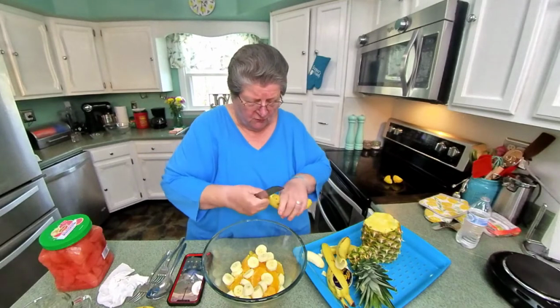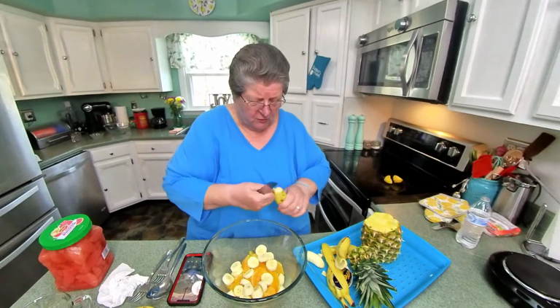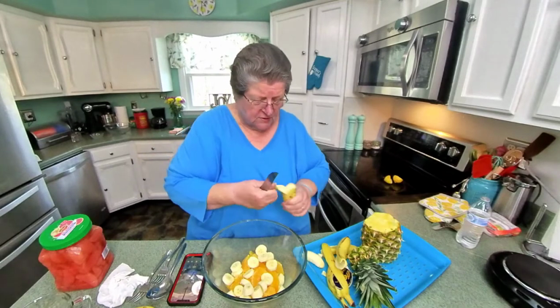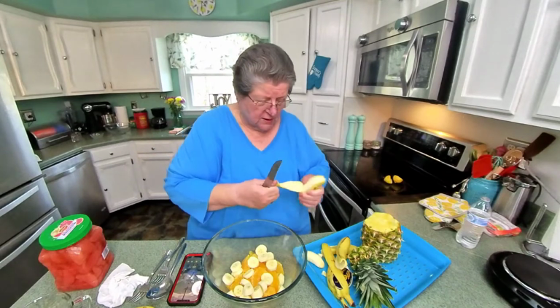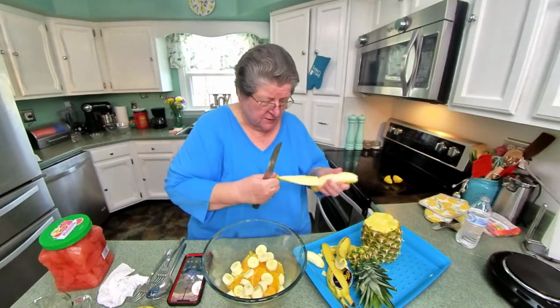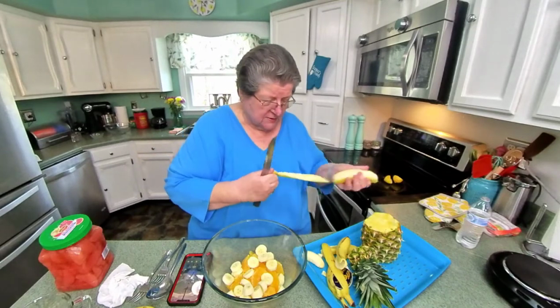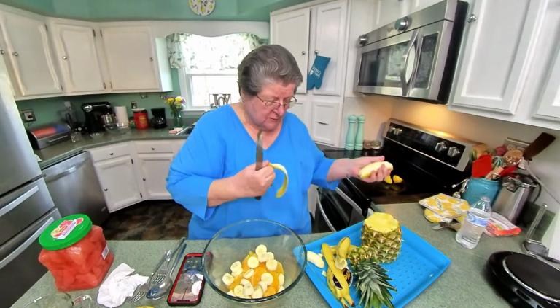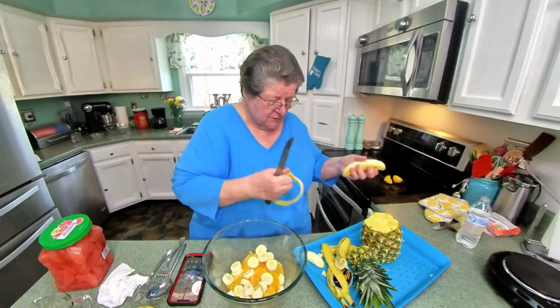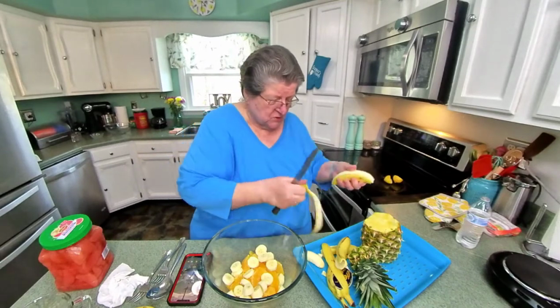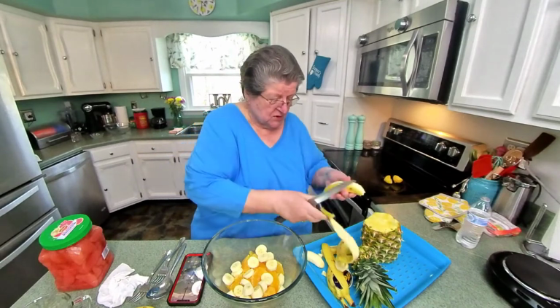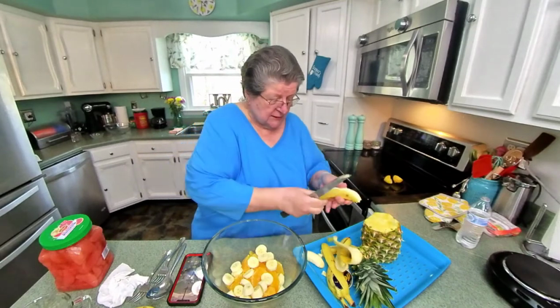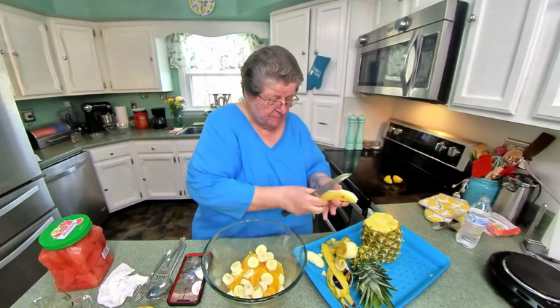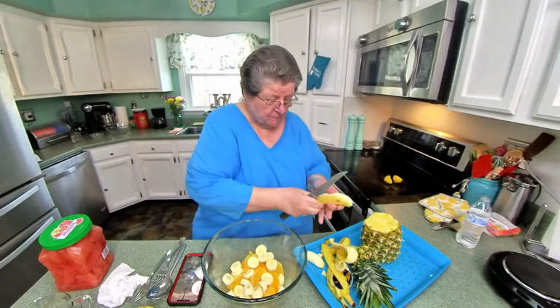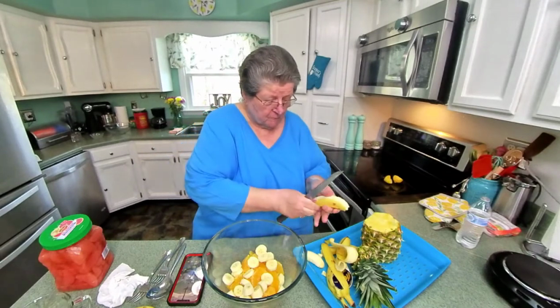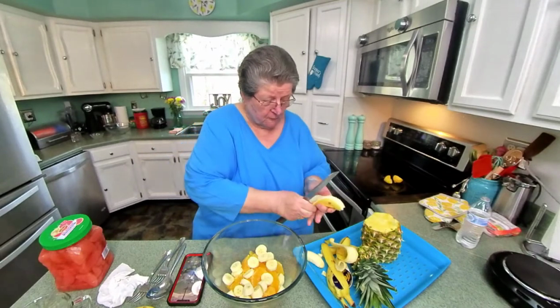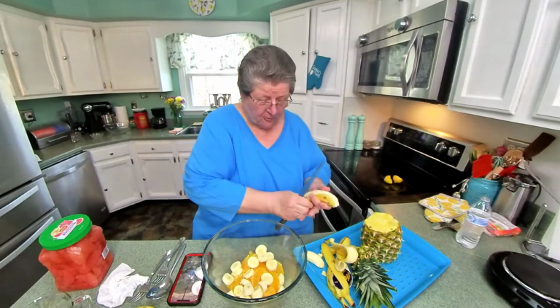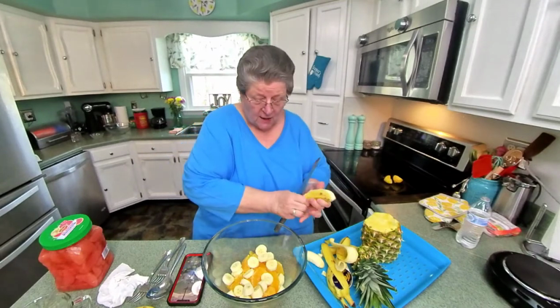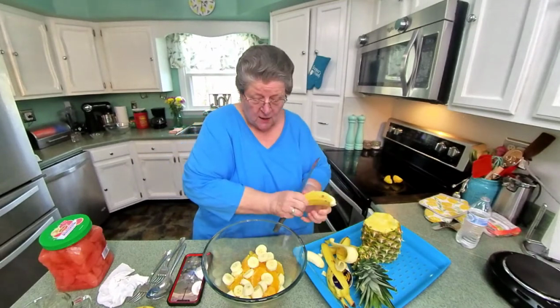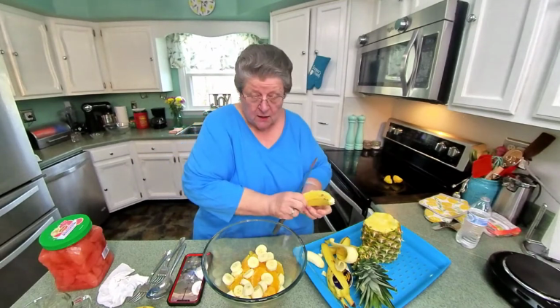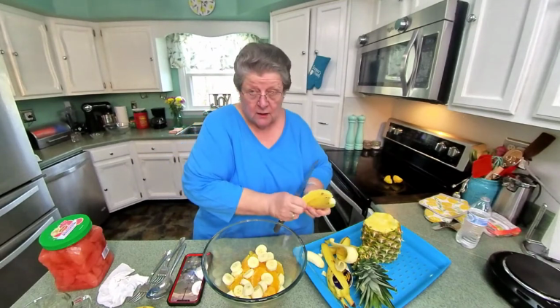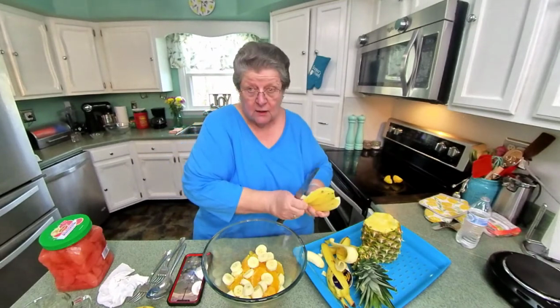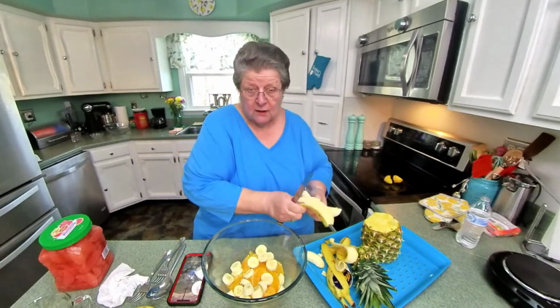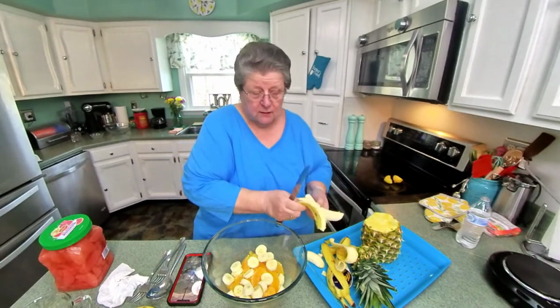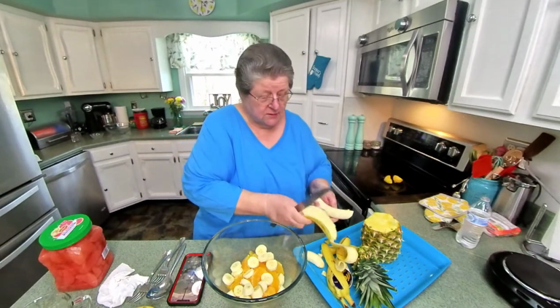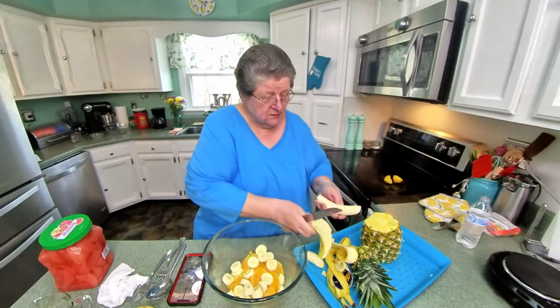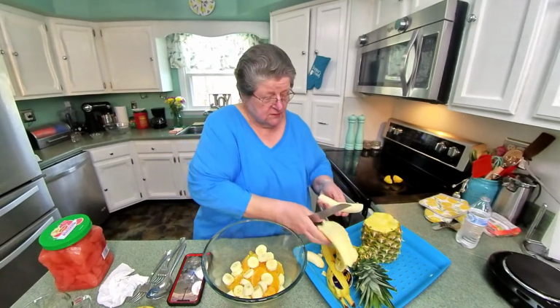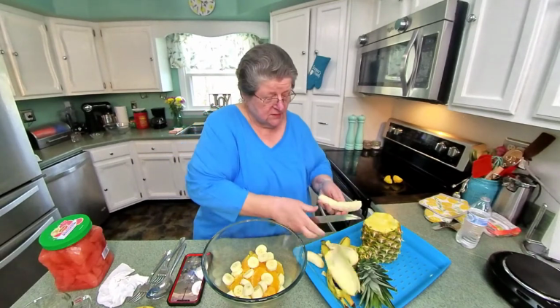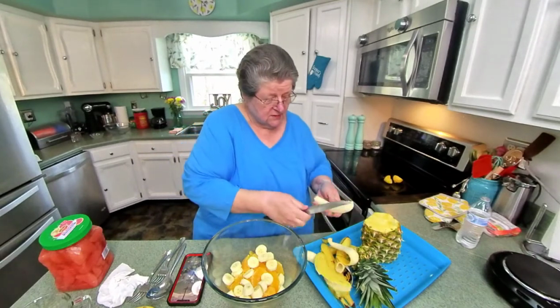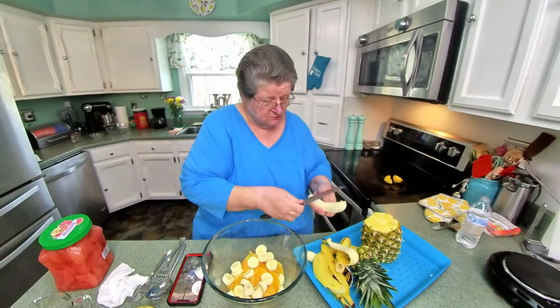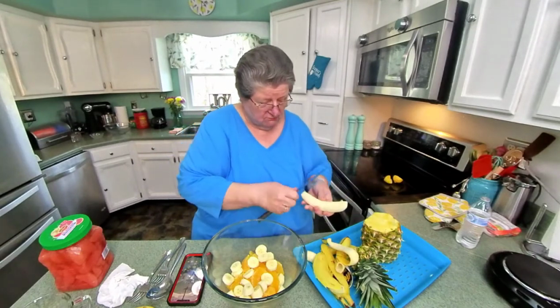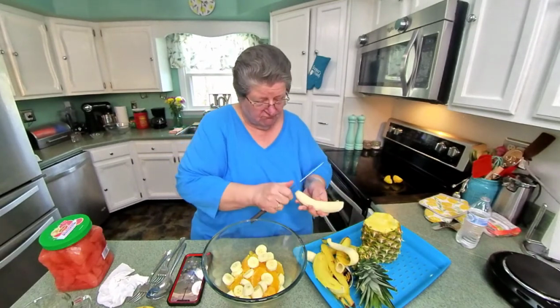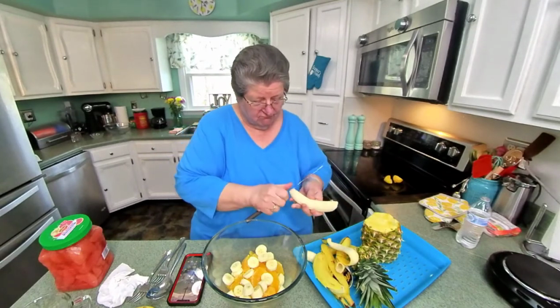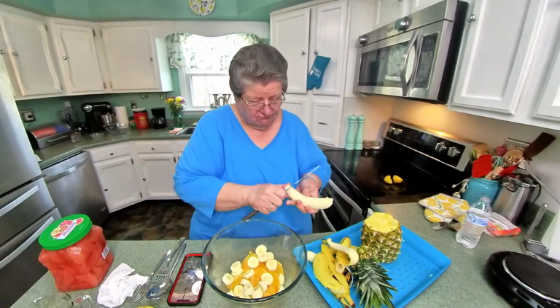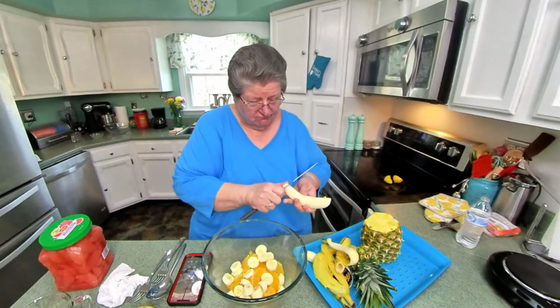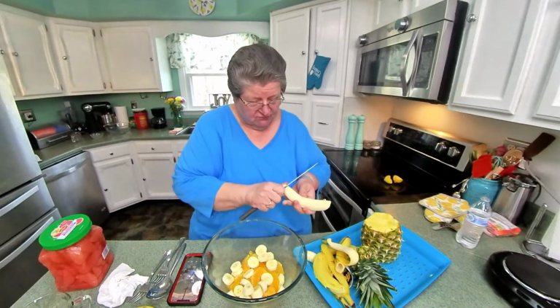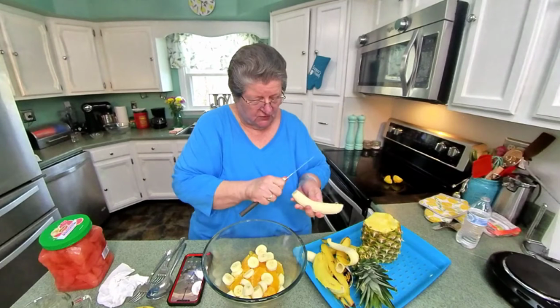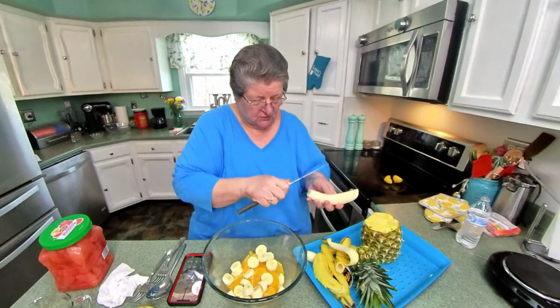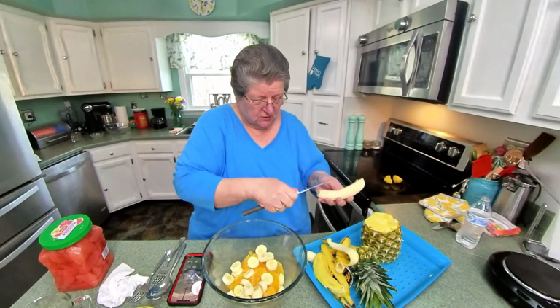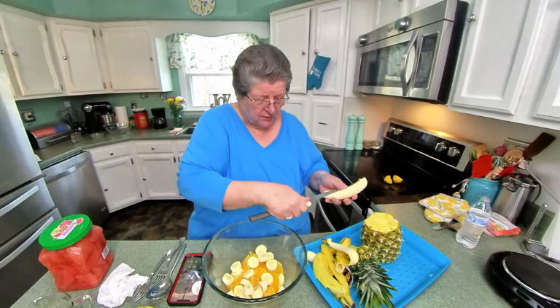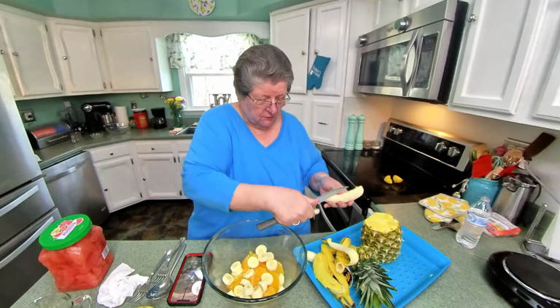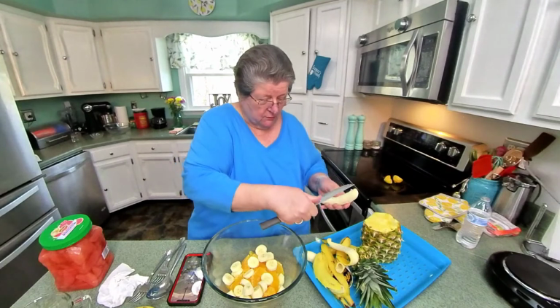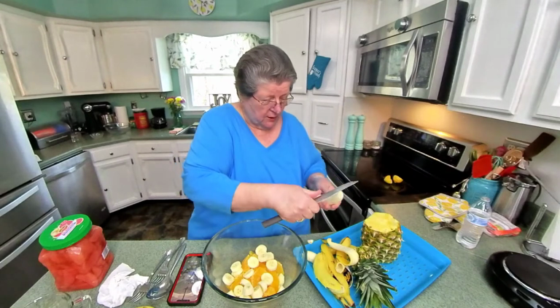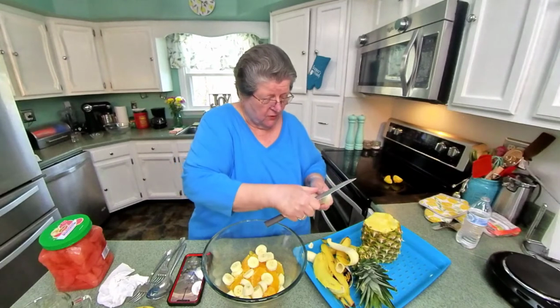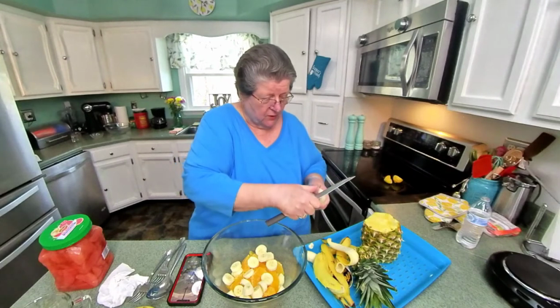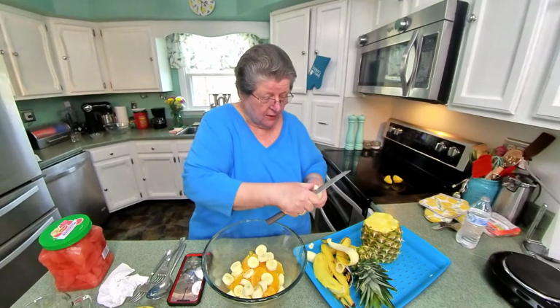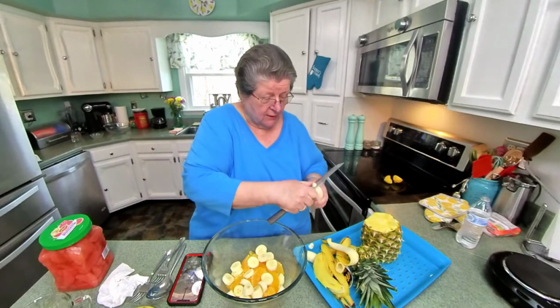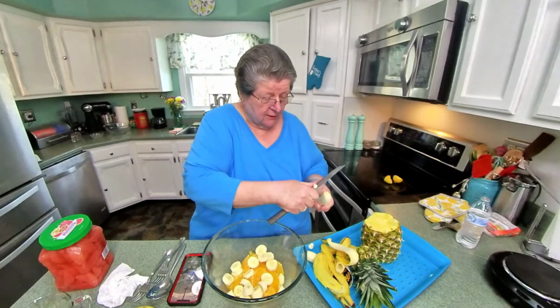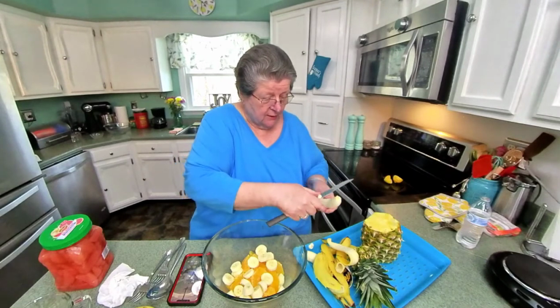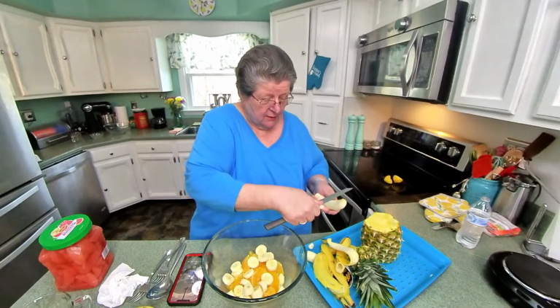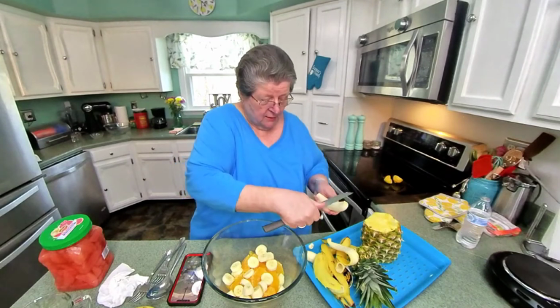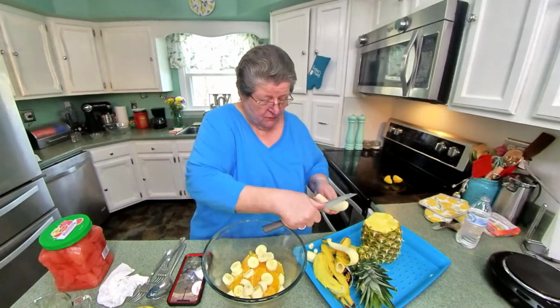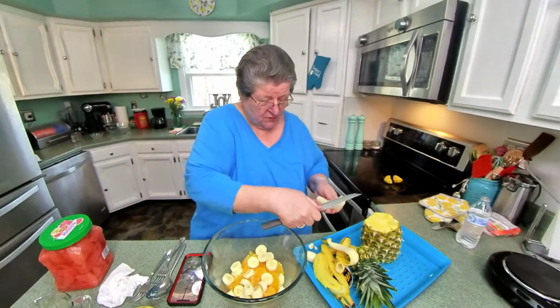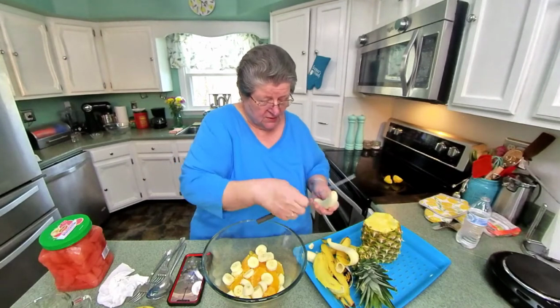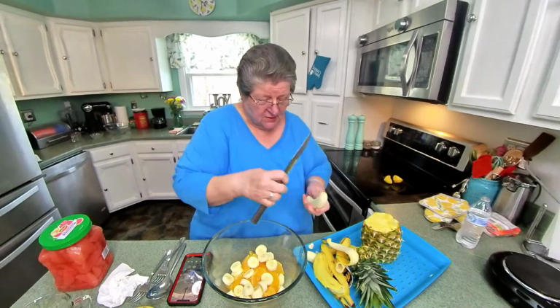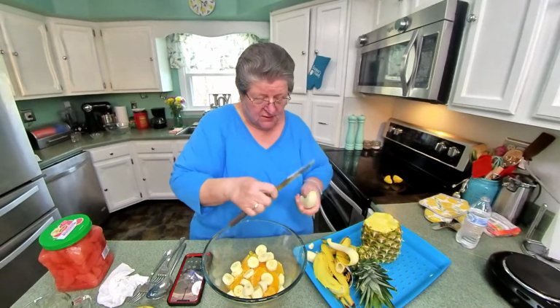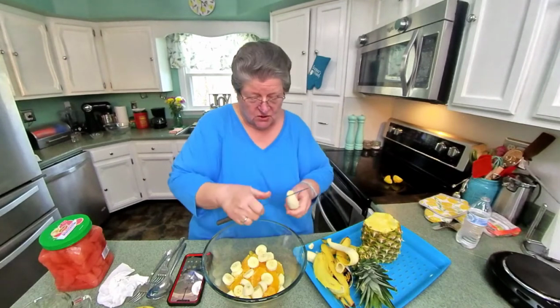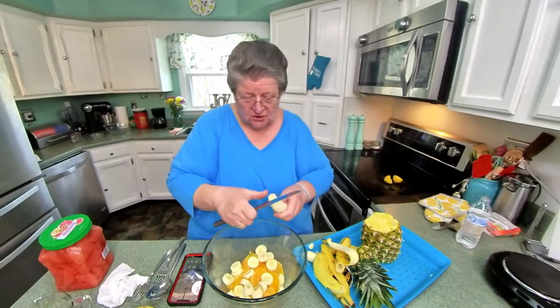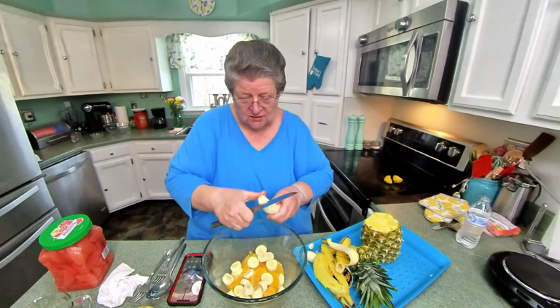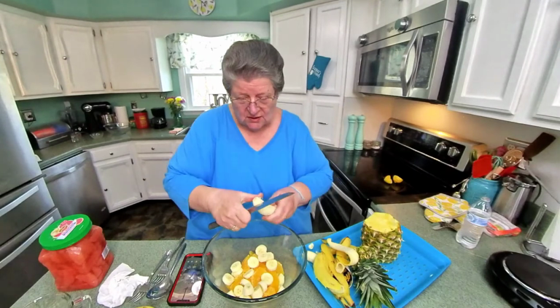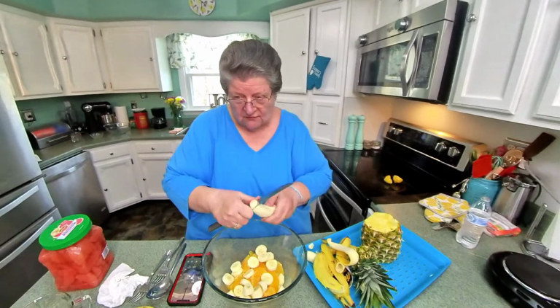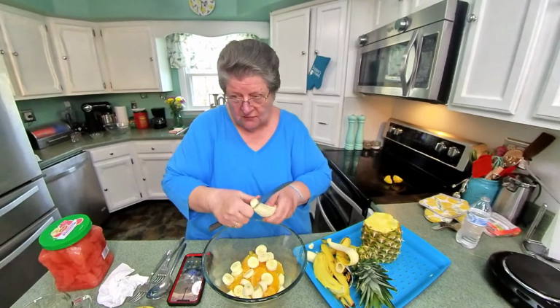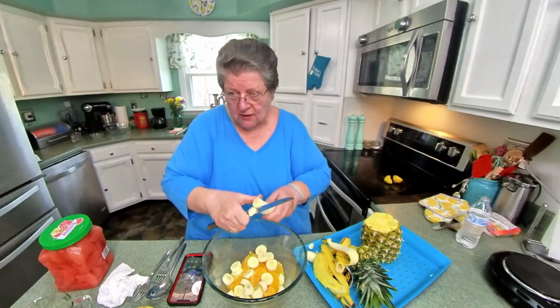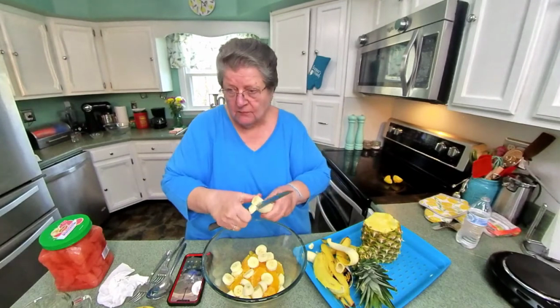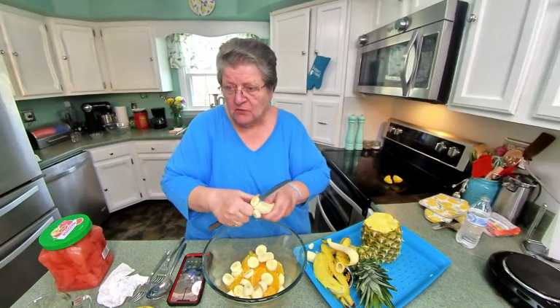A fruit salad sometimes just kind of fills the bill, I think, because it's such good stuff in it.